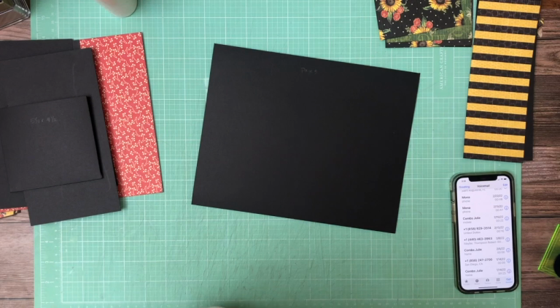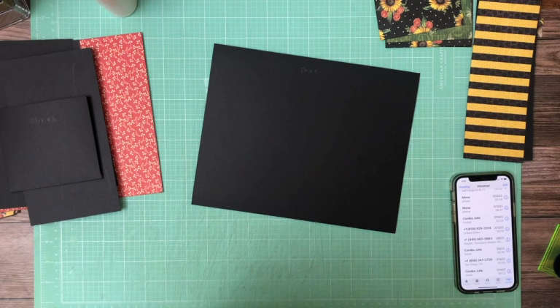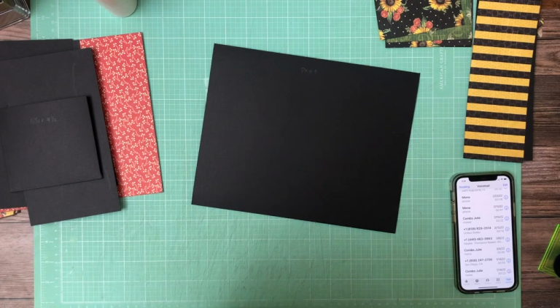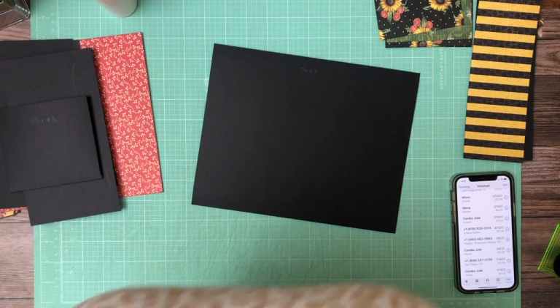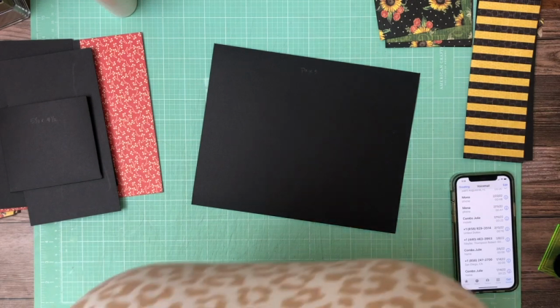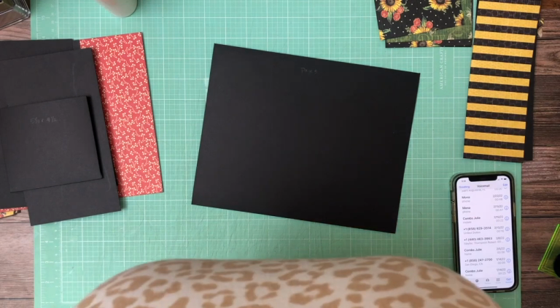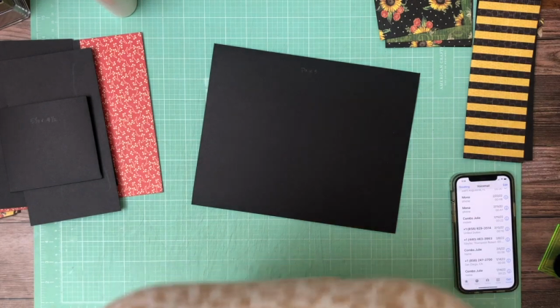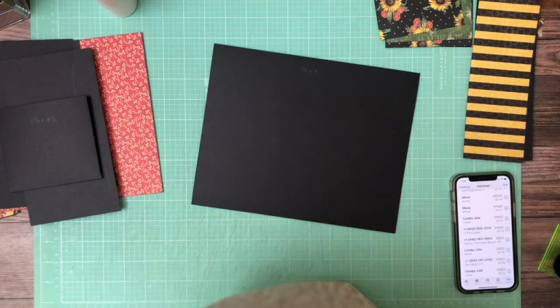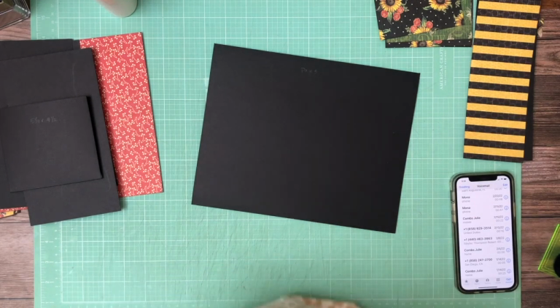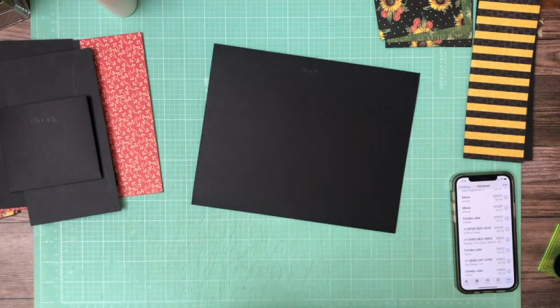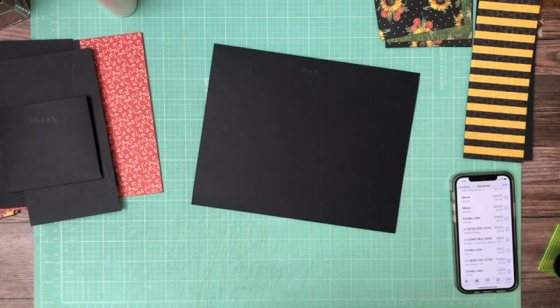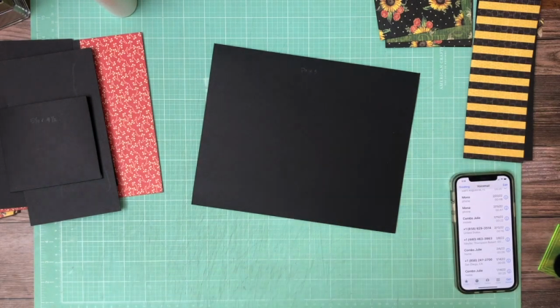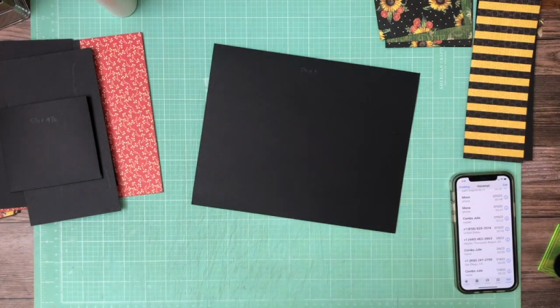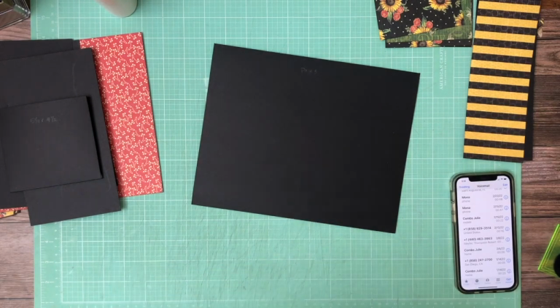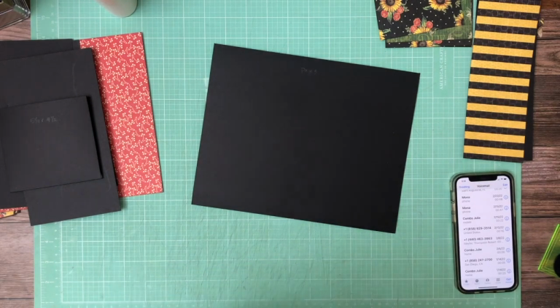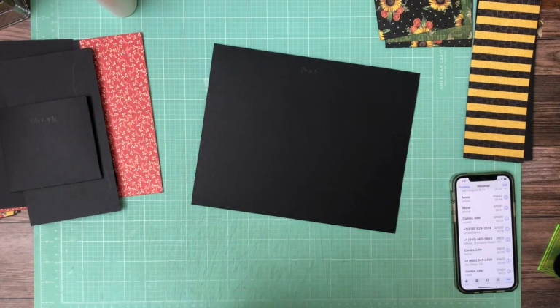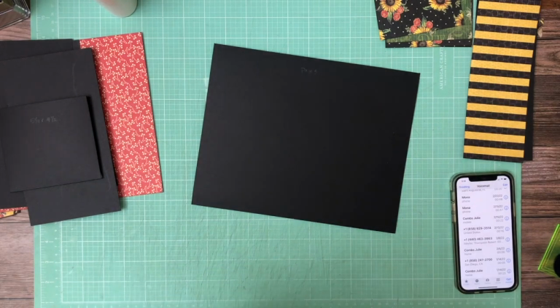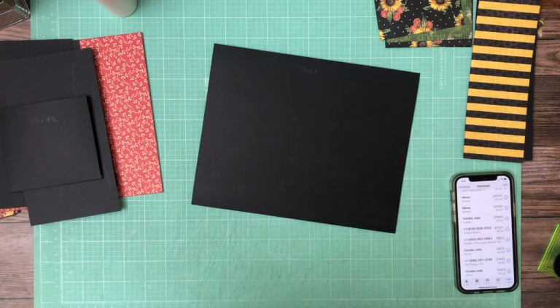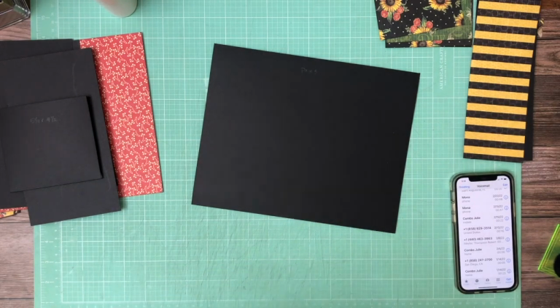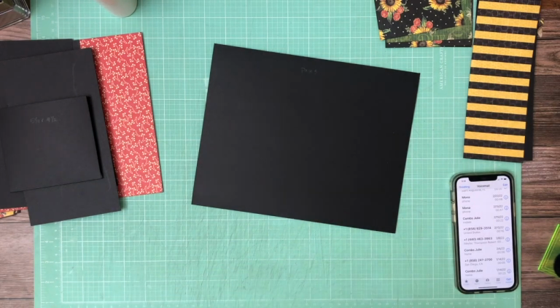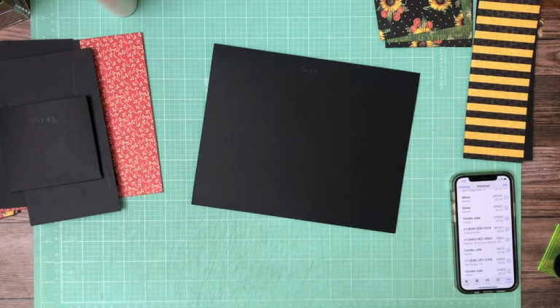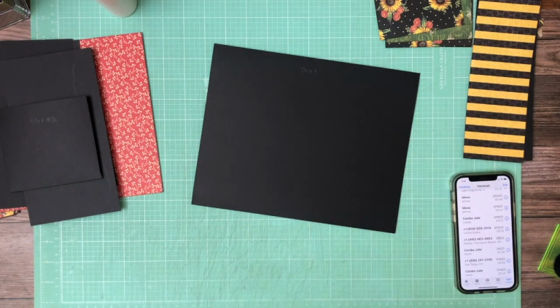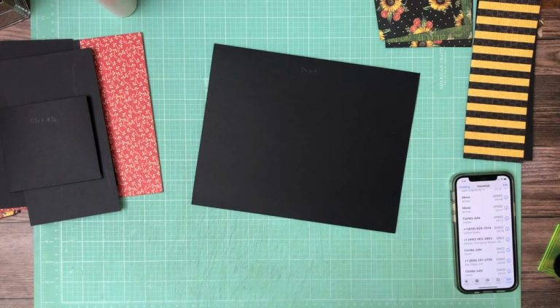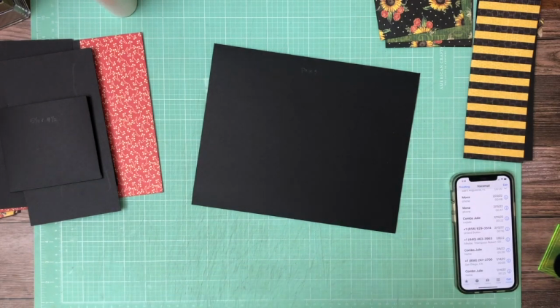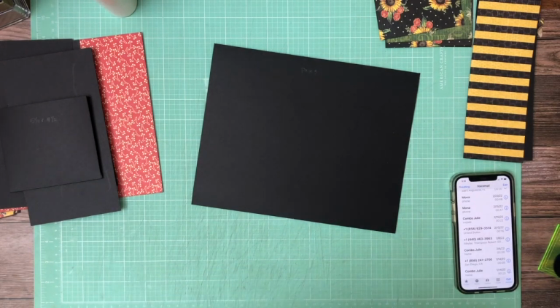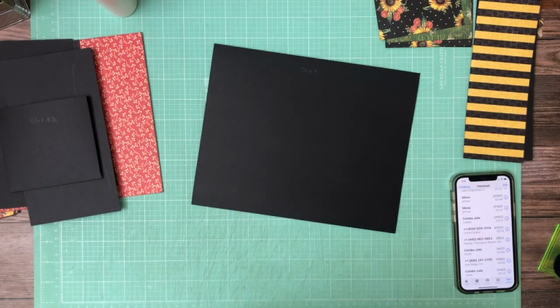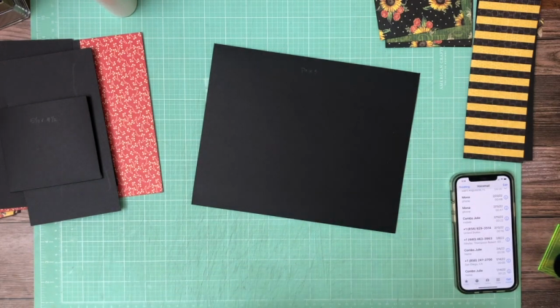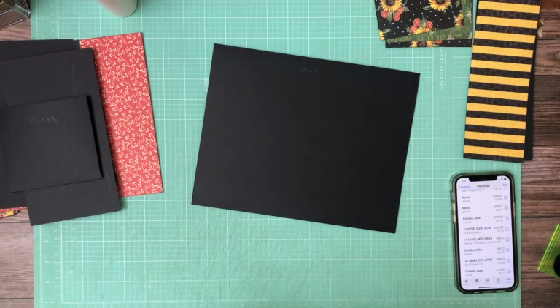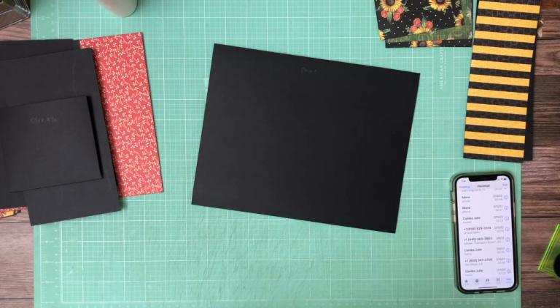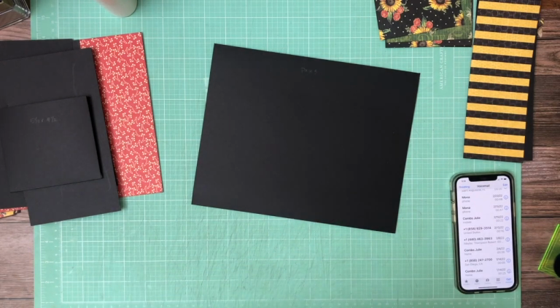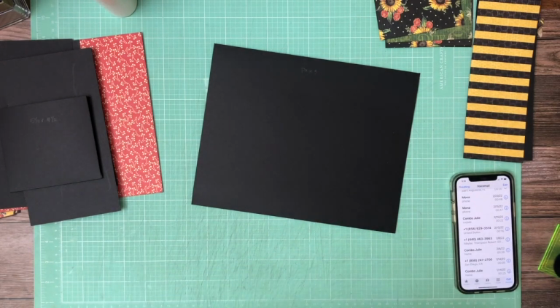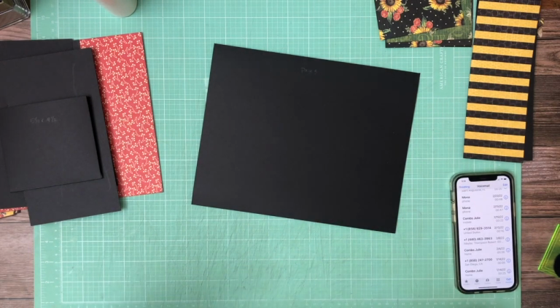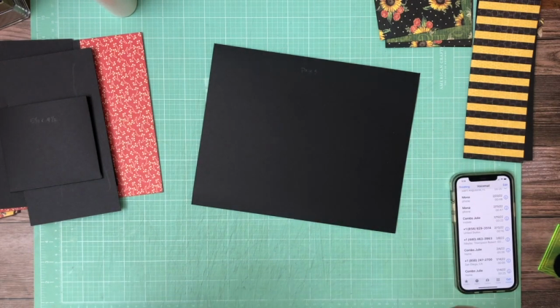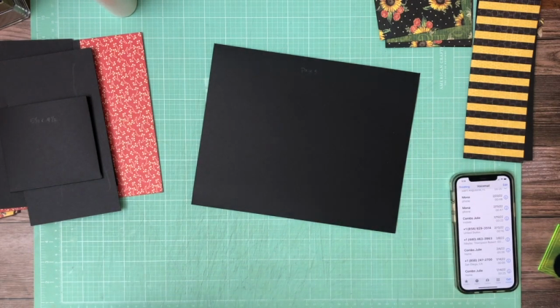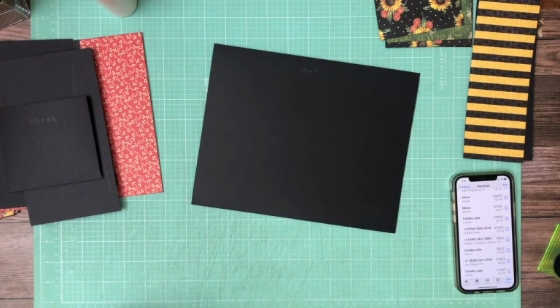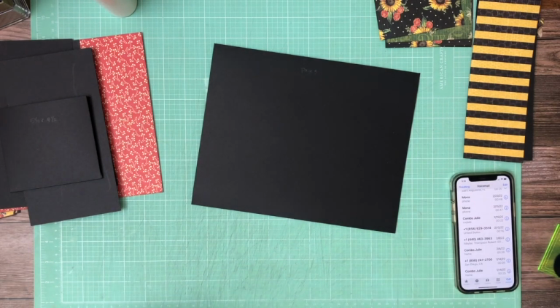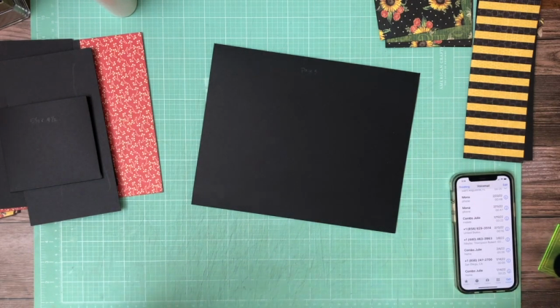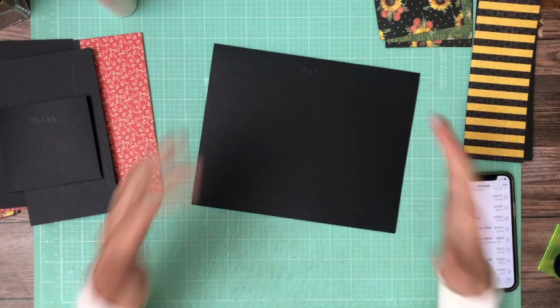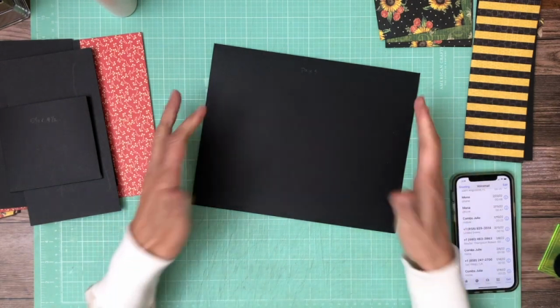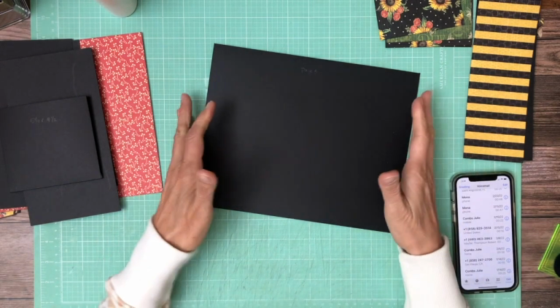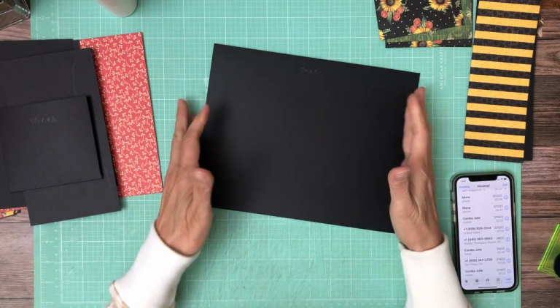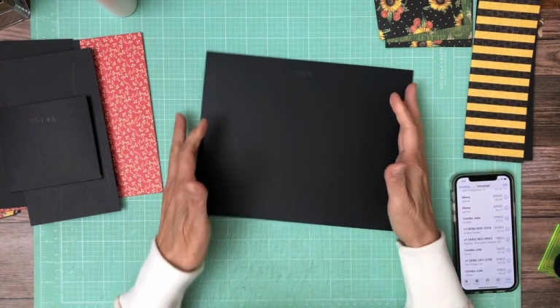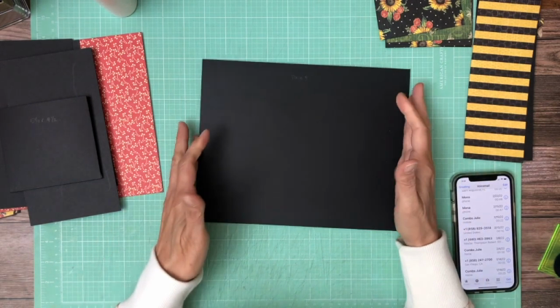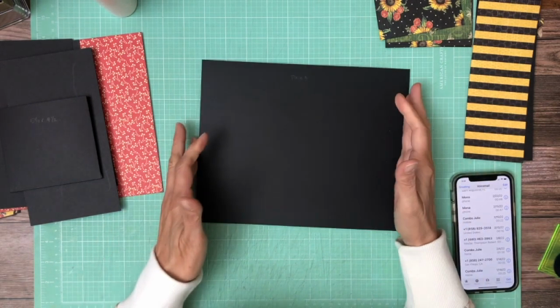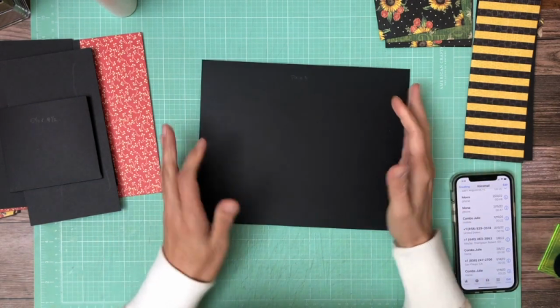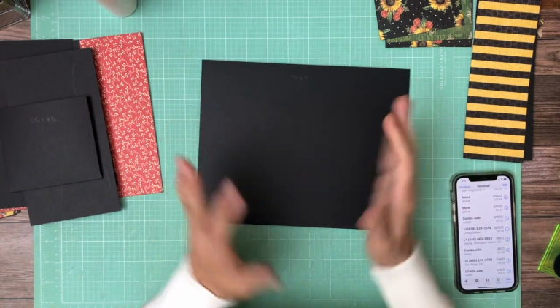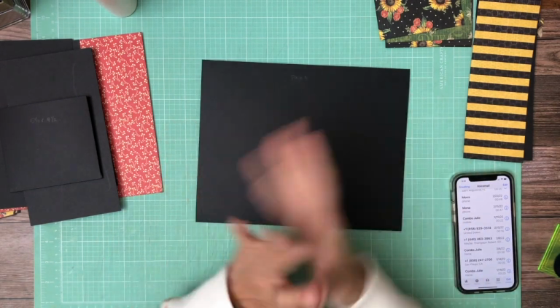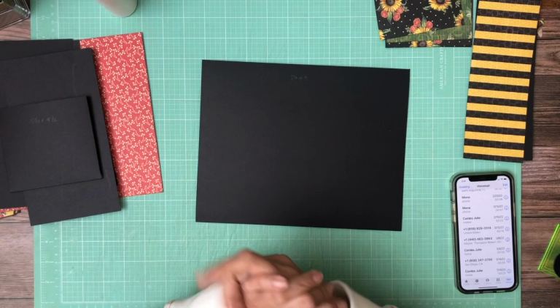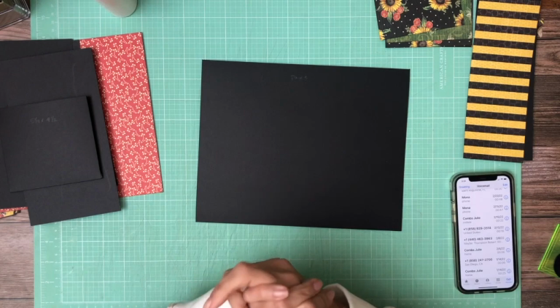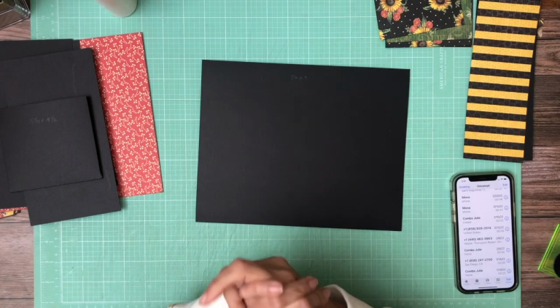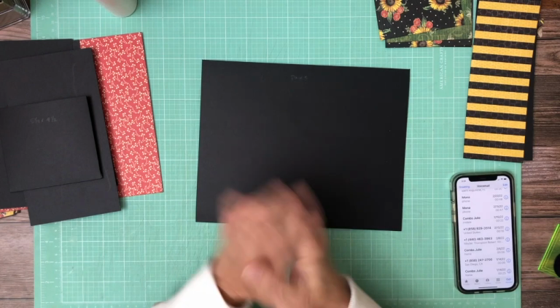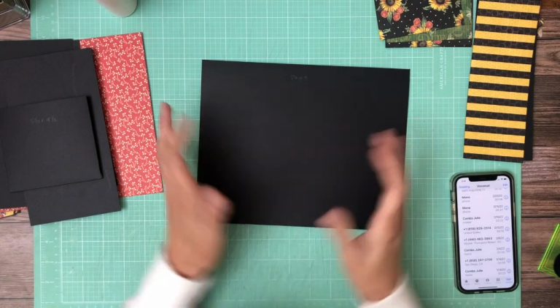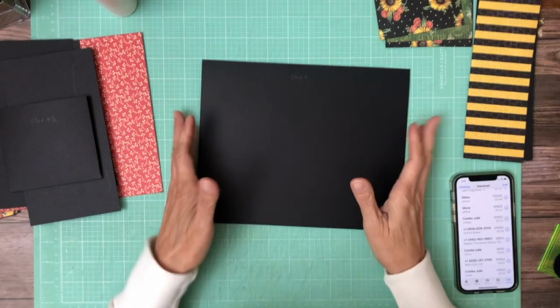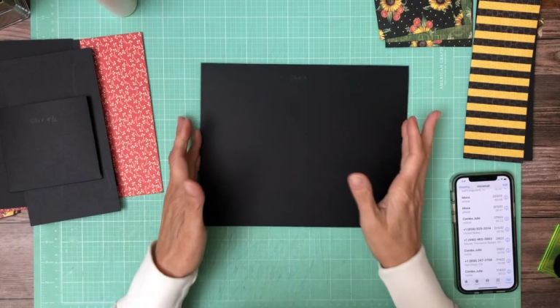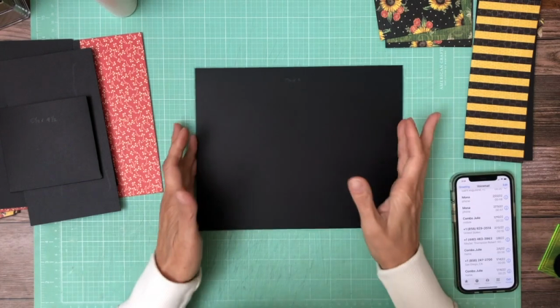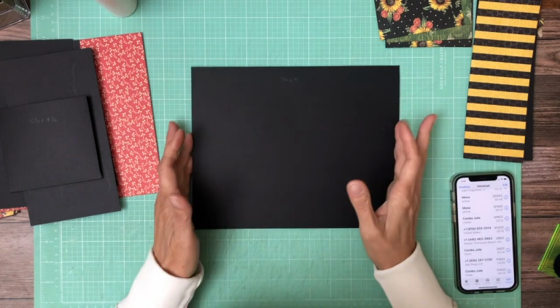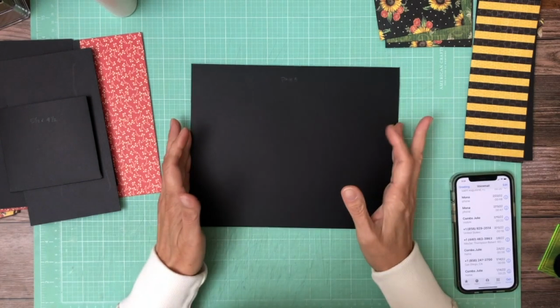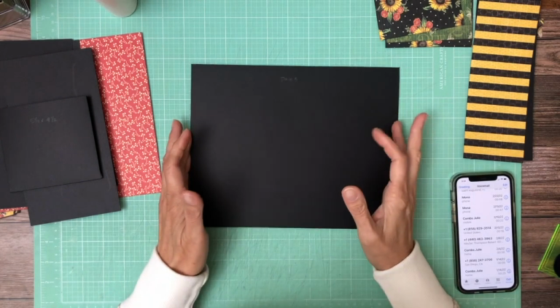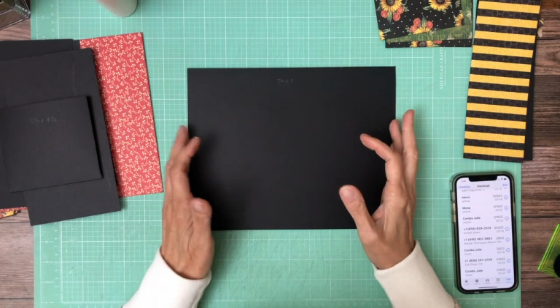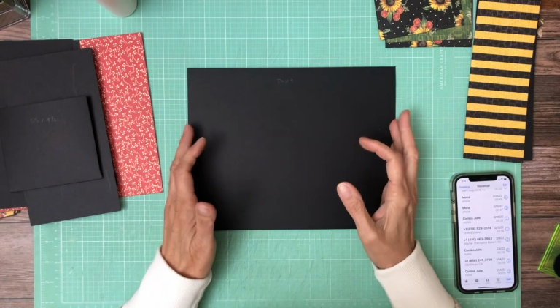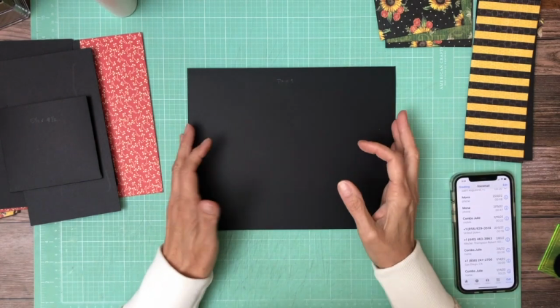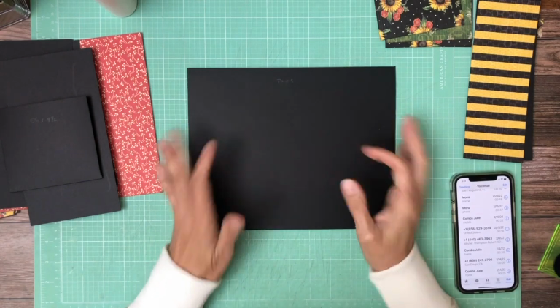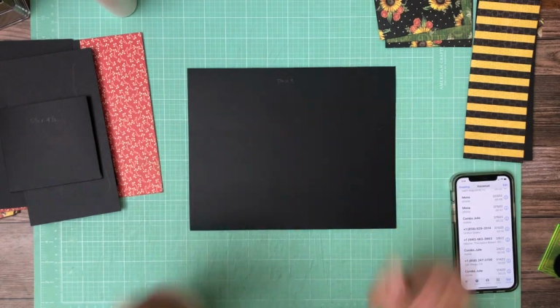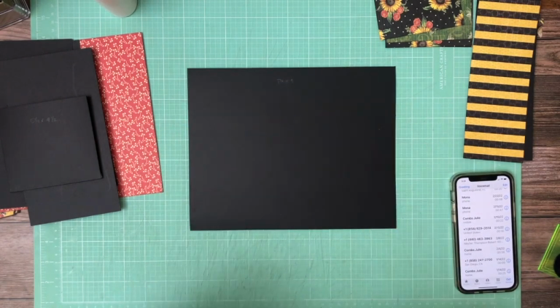Hey everyone, it's Daphne from Scrap and Create, and we're working on page three of Let It Be.